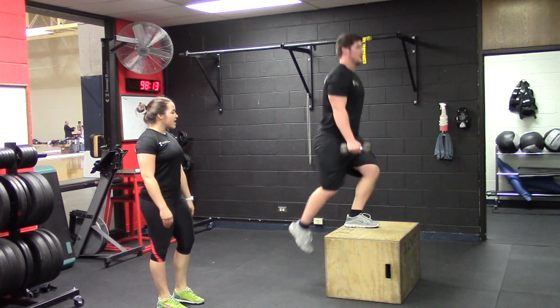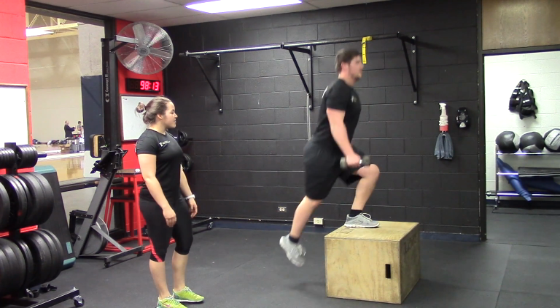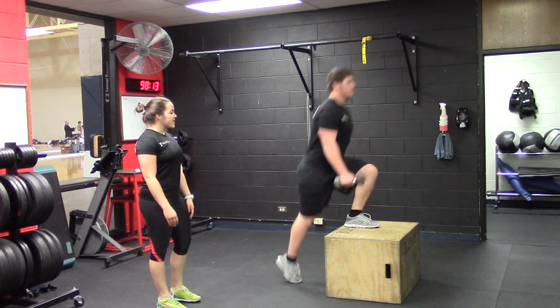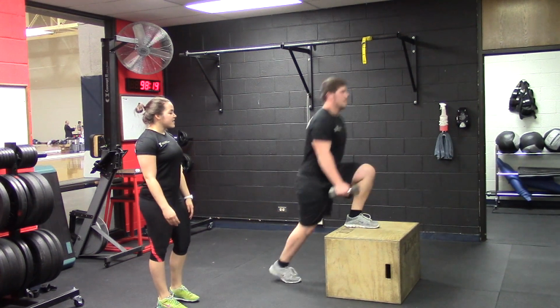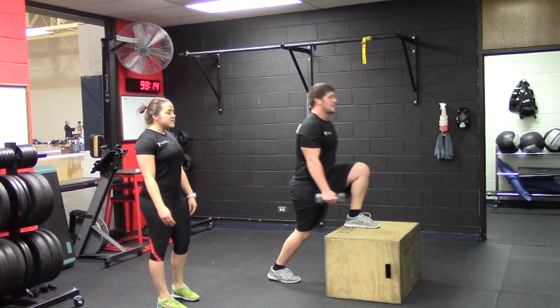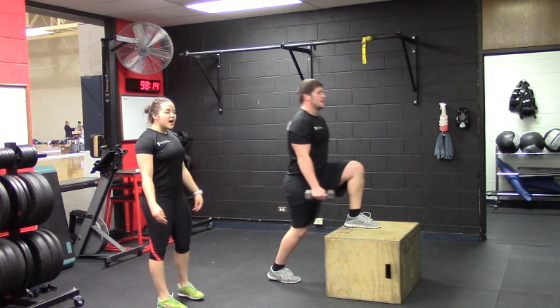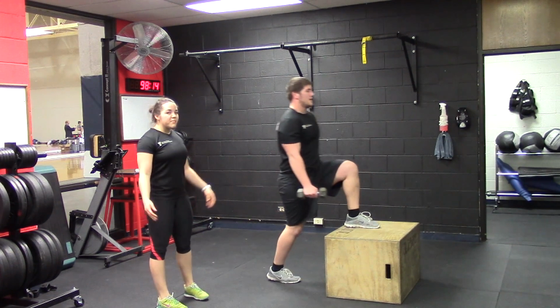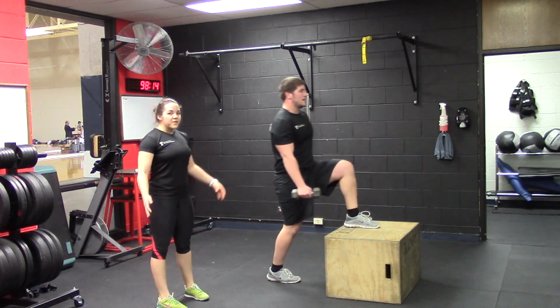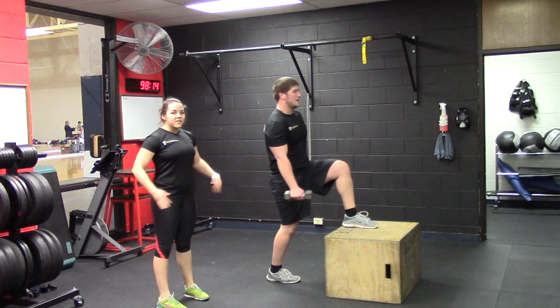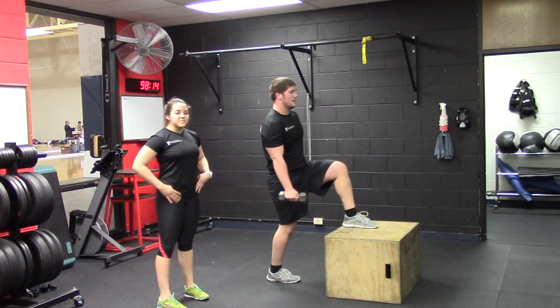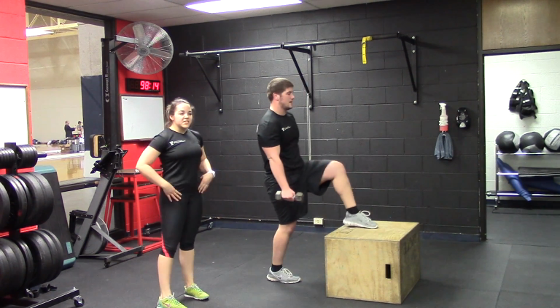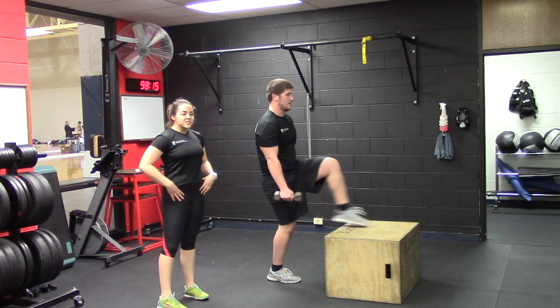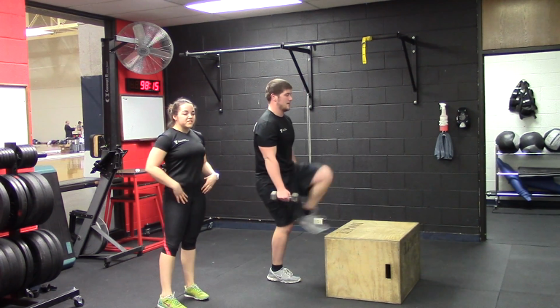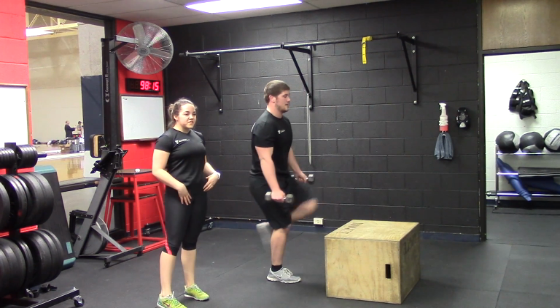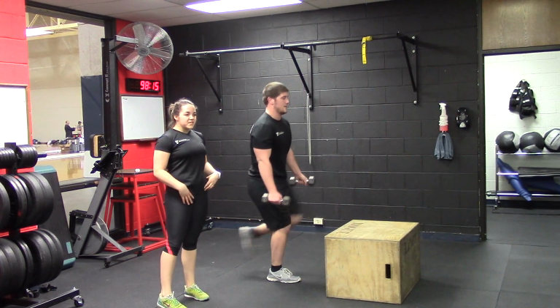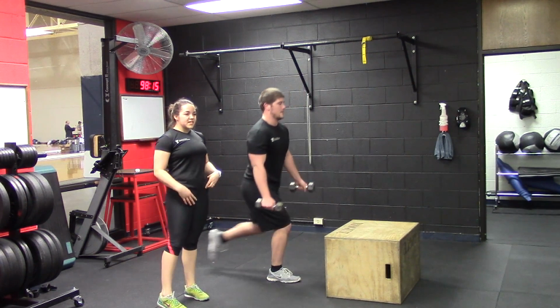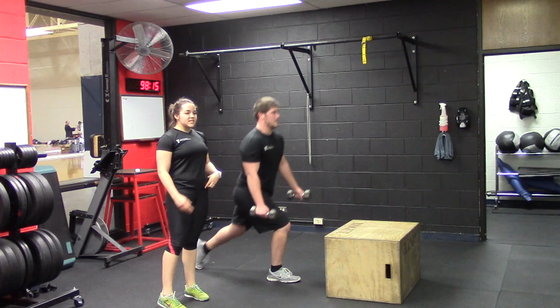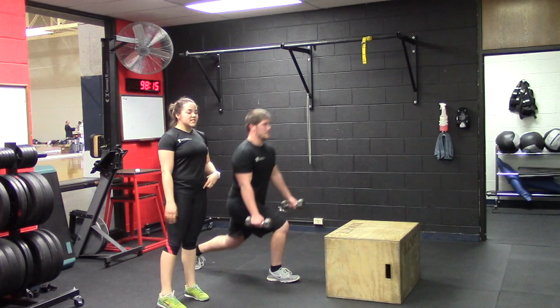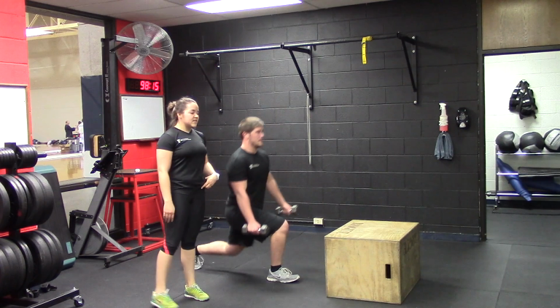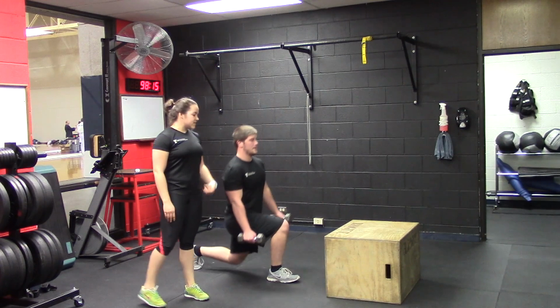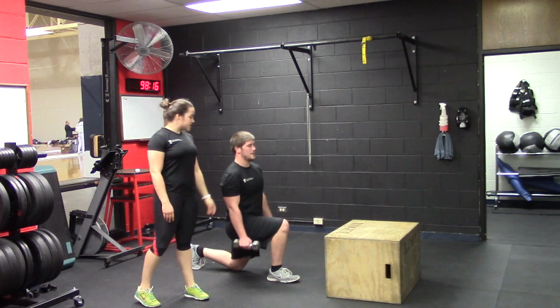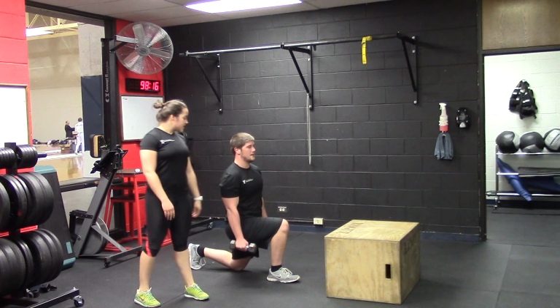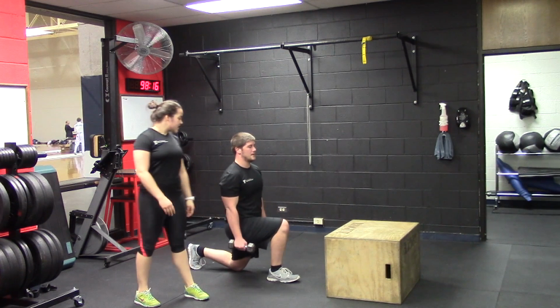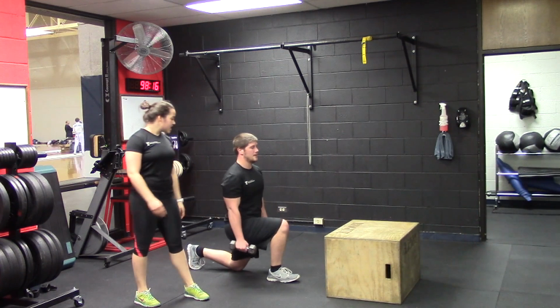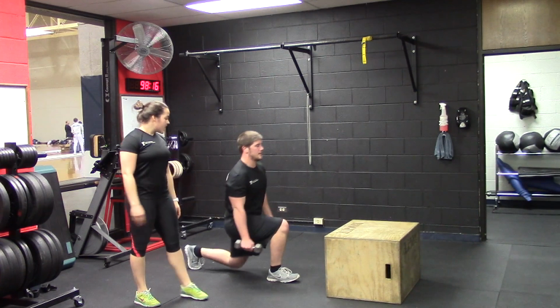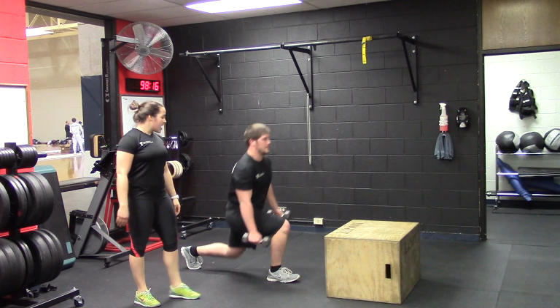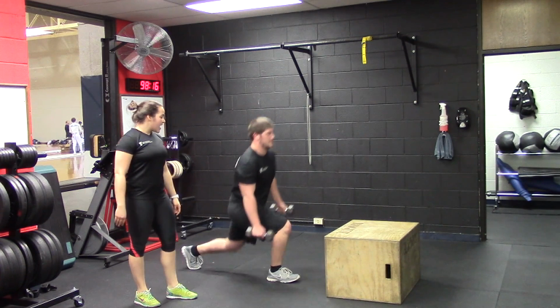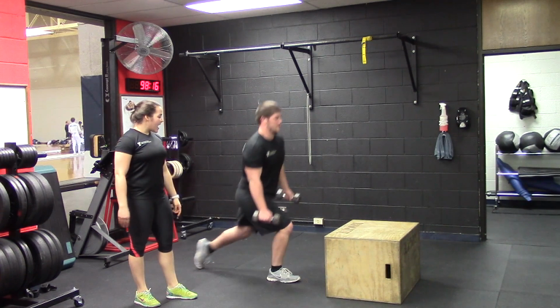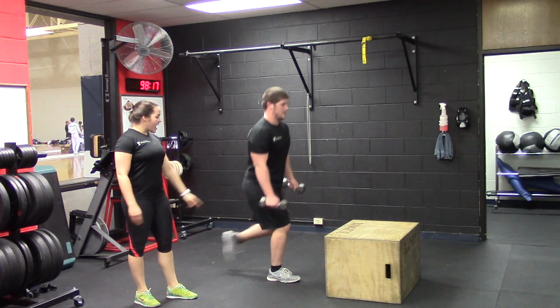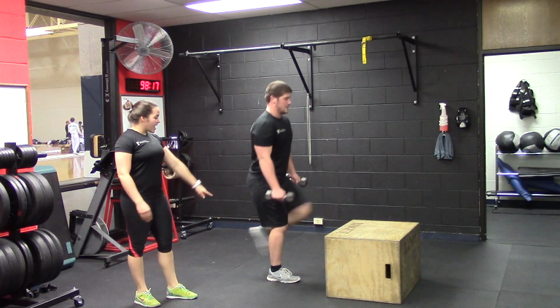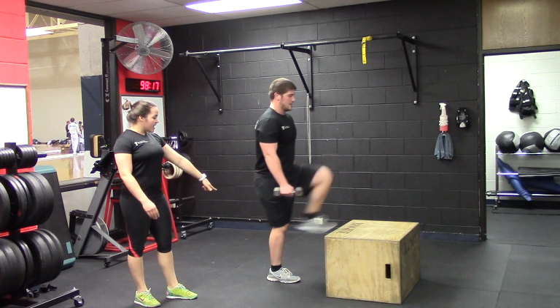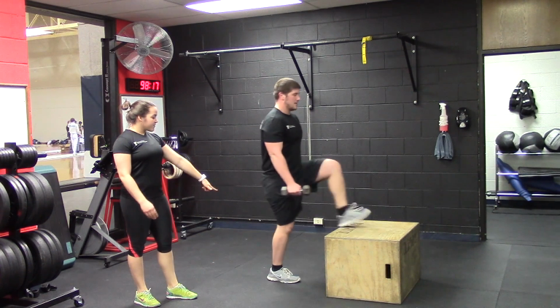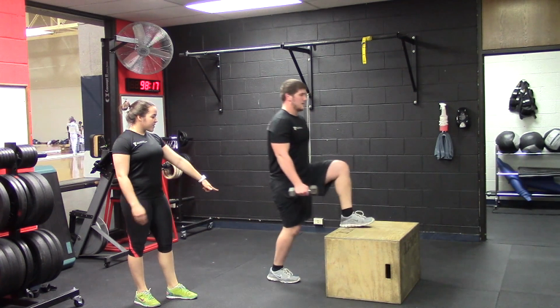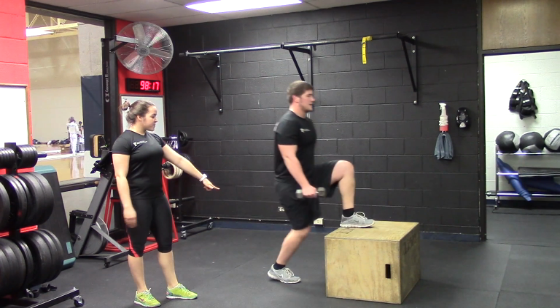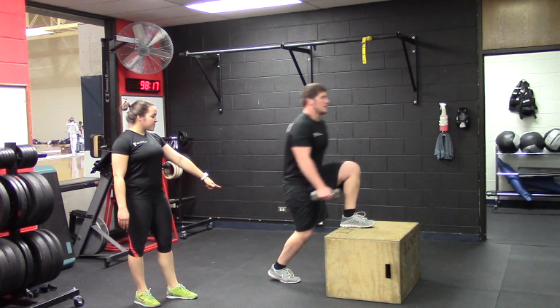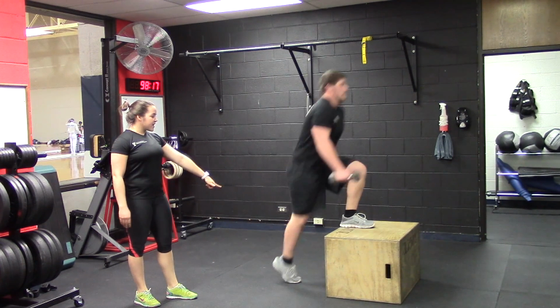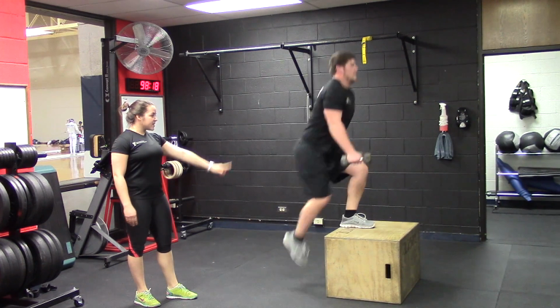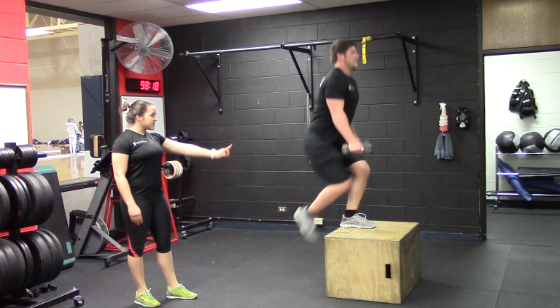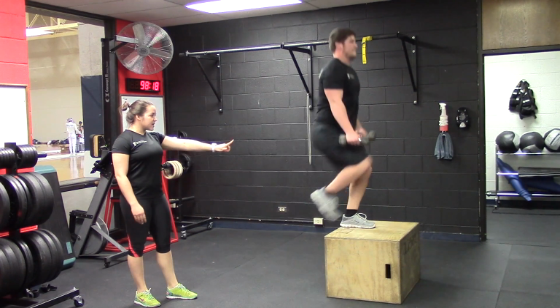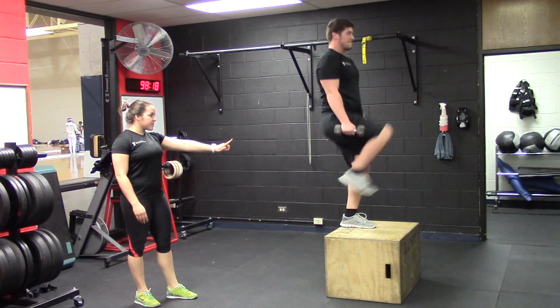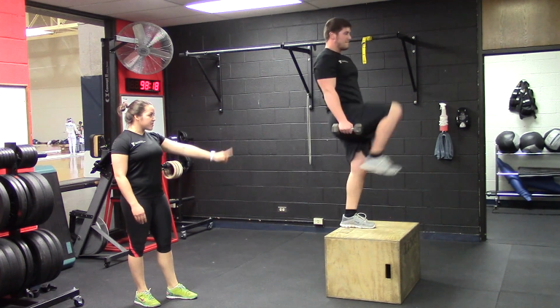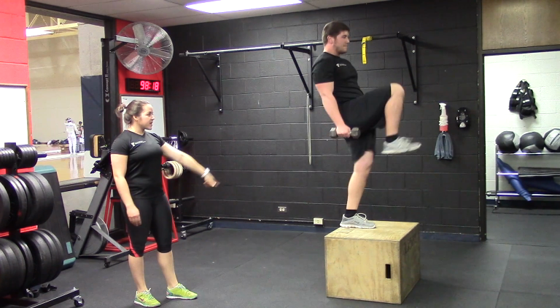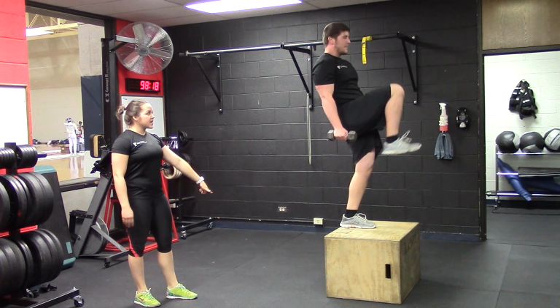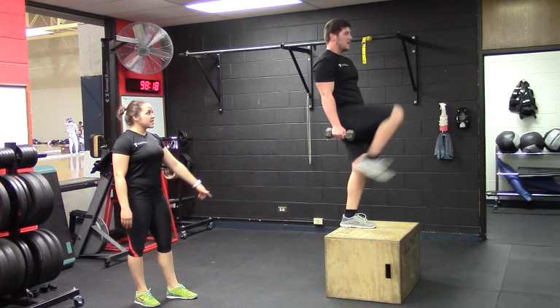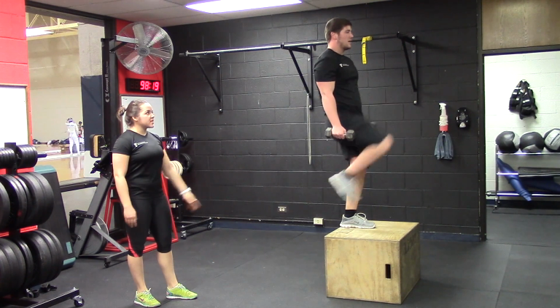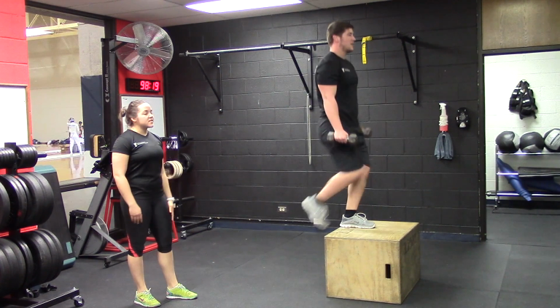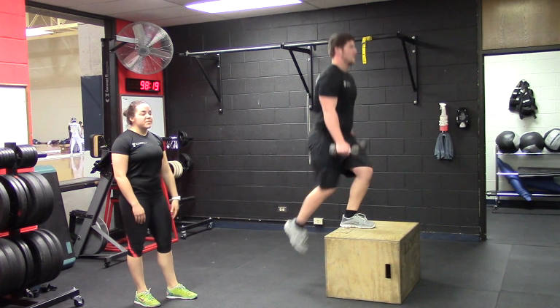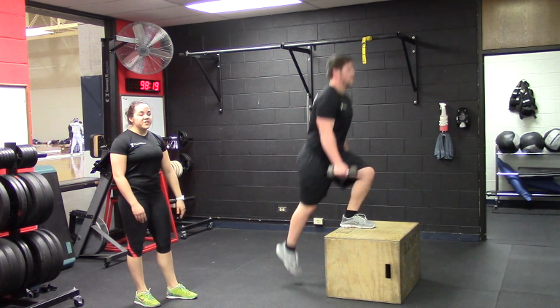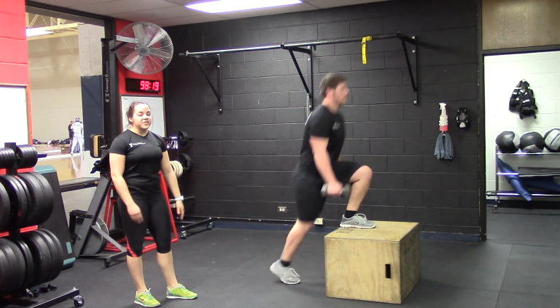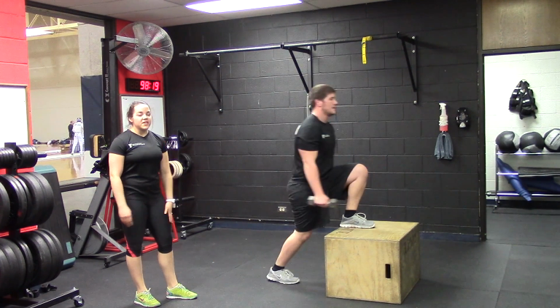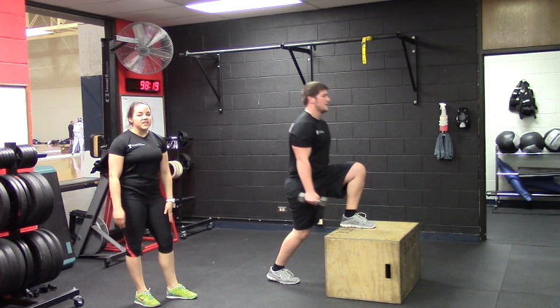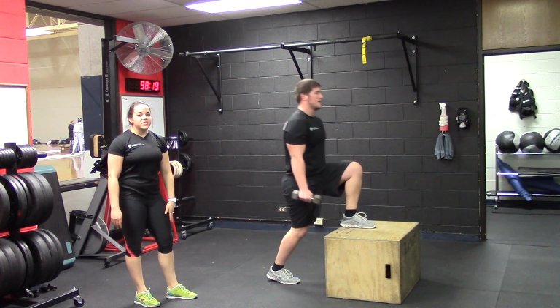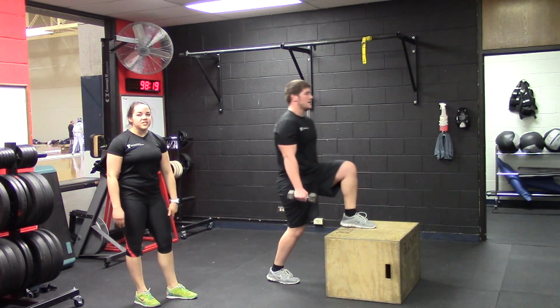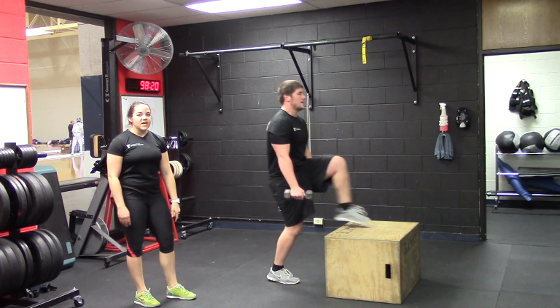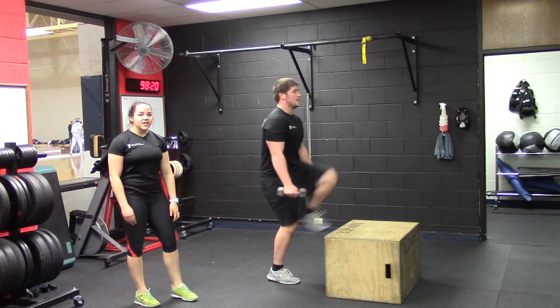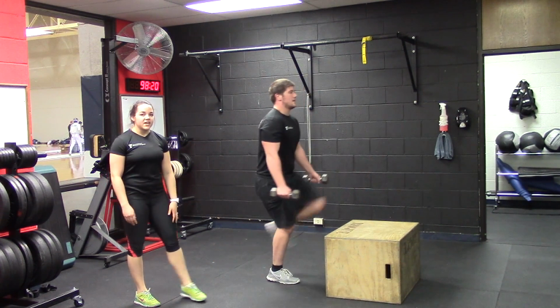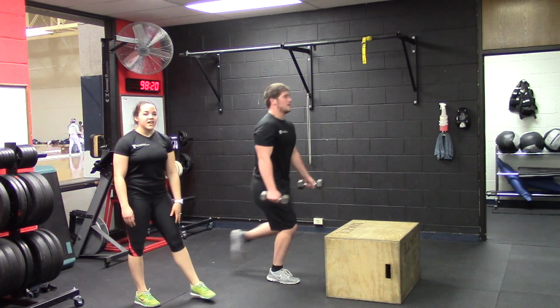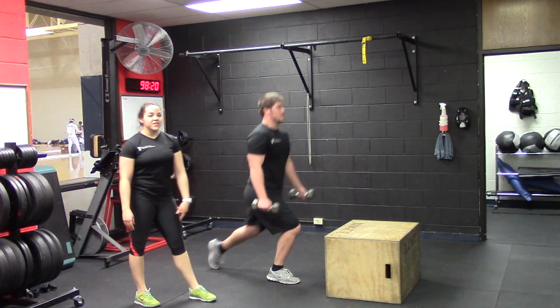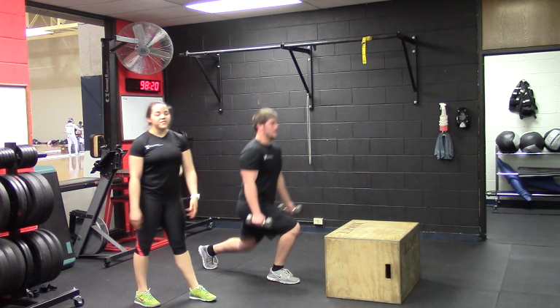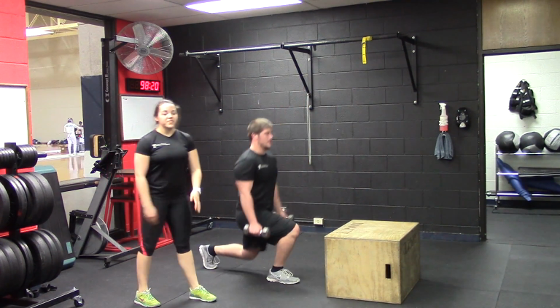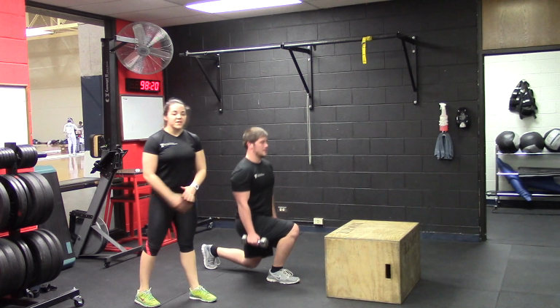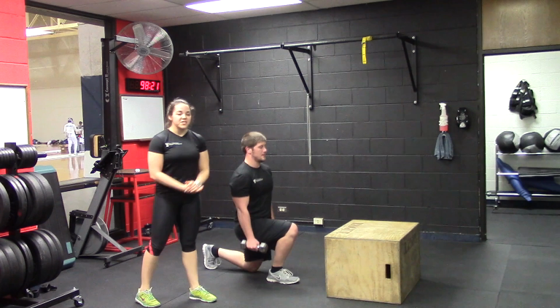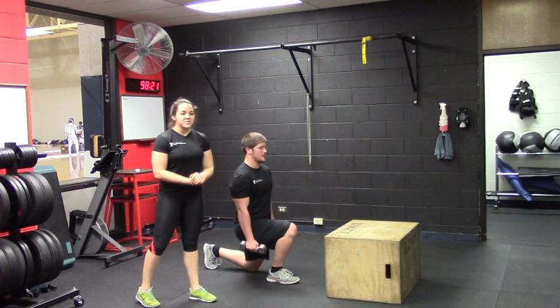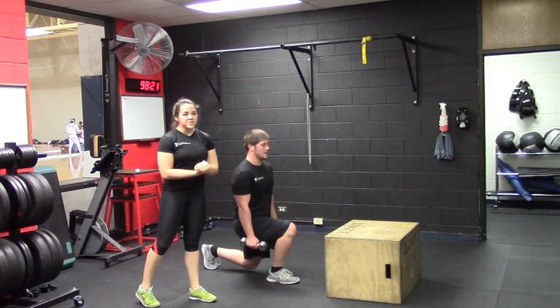At the top, always make sure you fully extend from the step up all the way to the top so that you're getting your full range of motion.